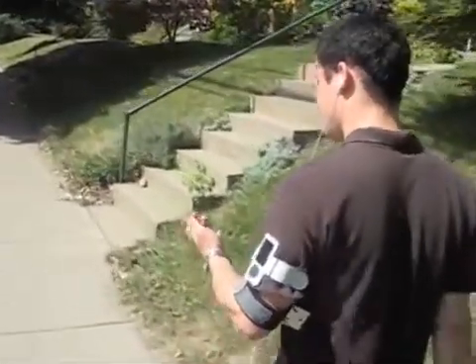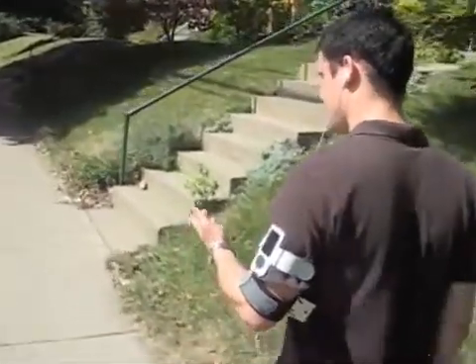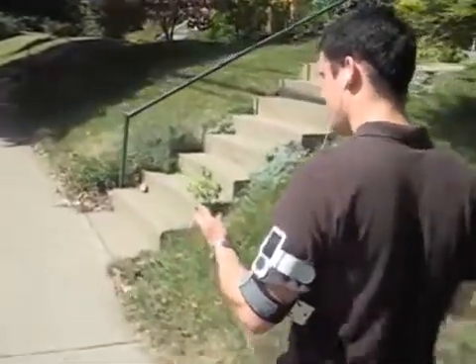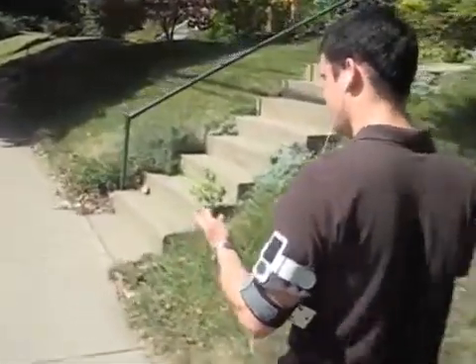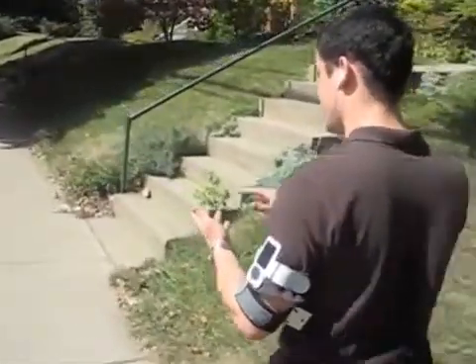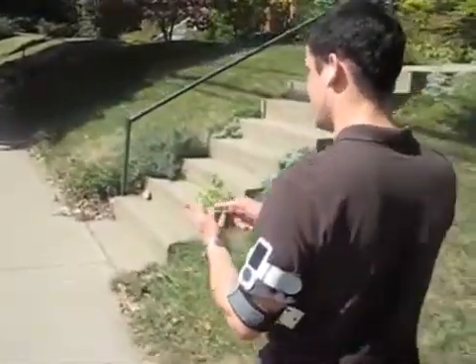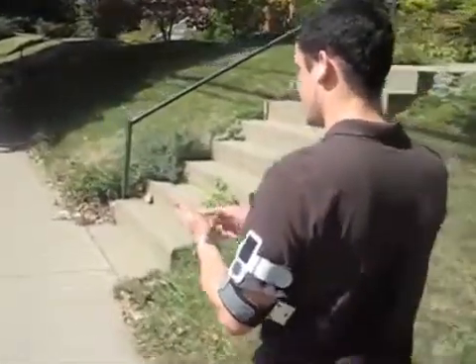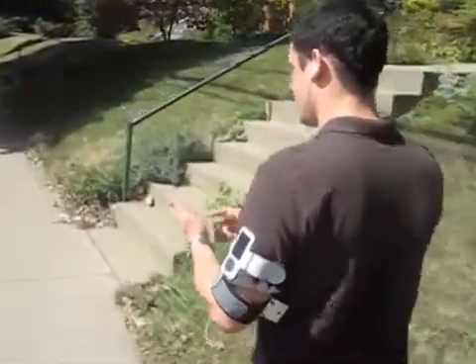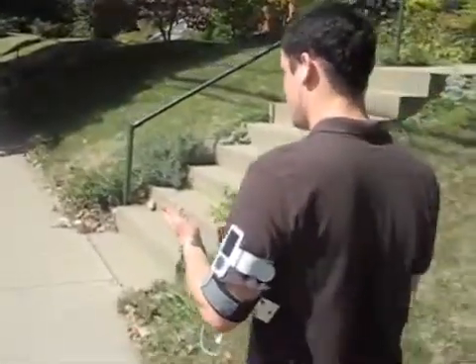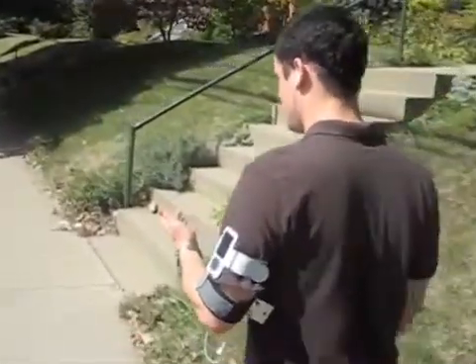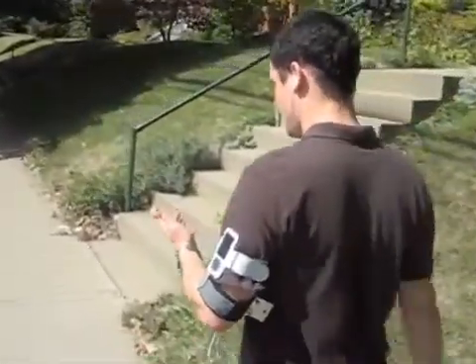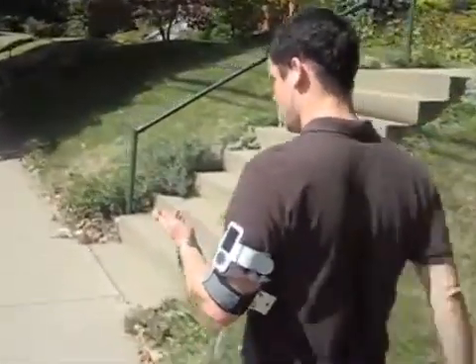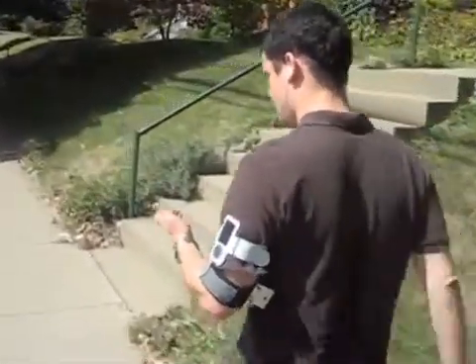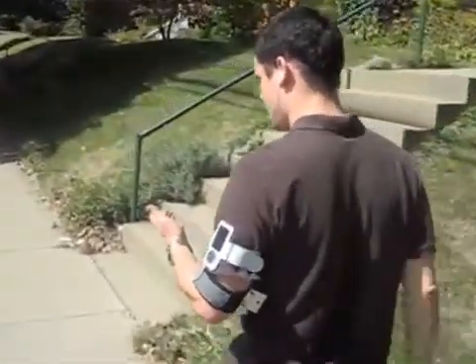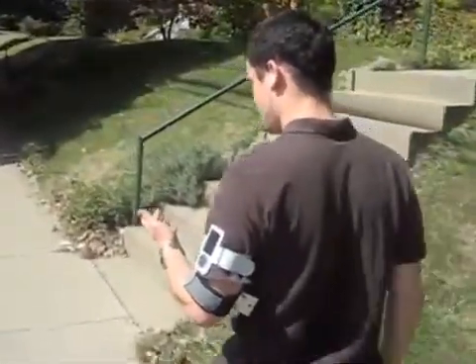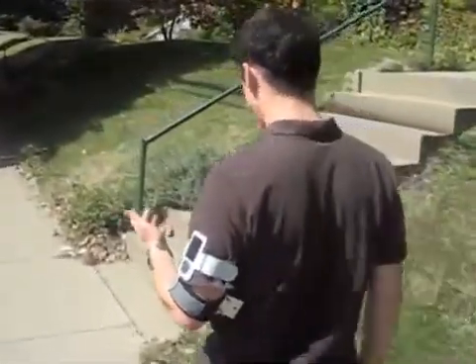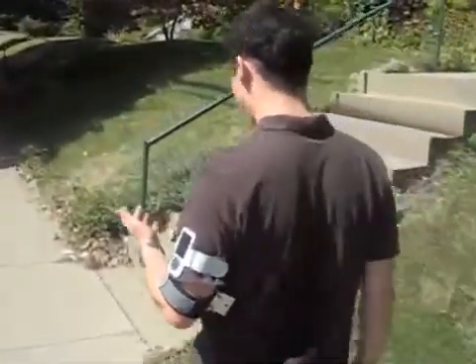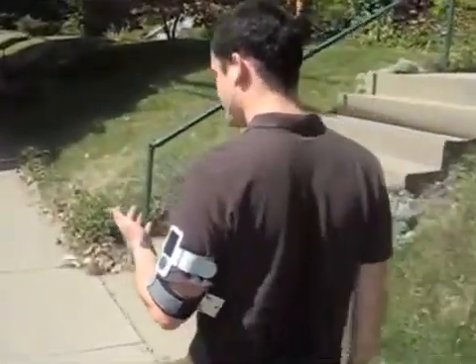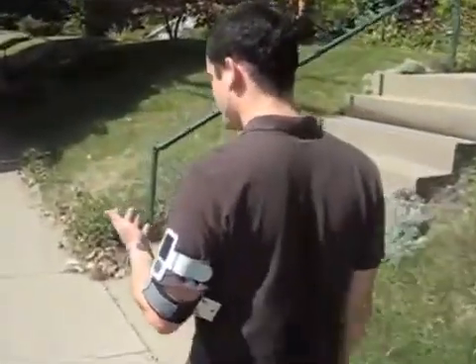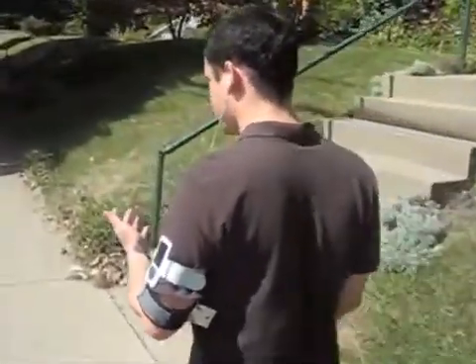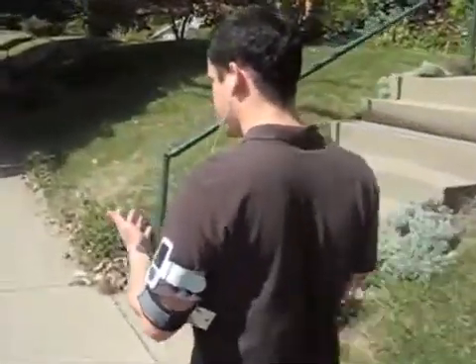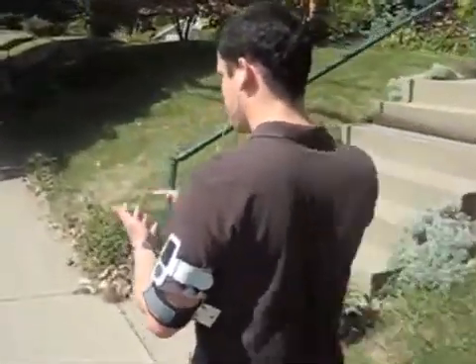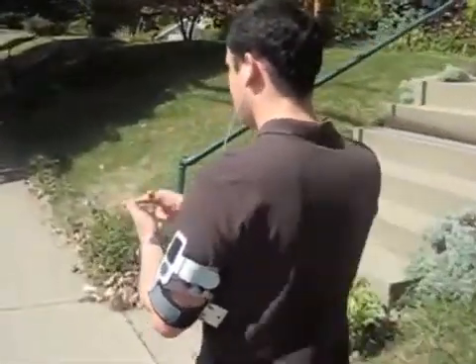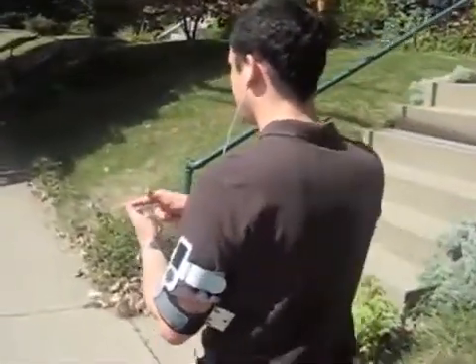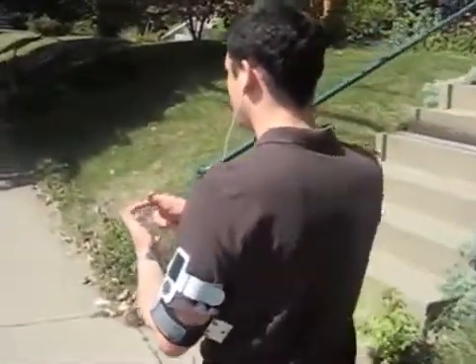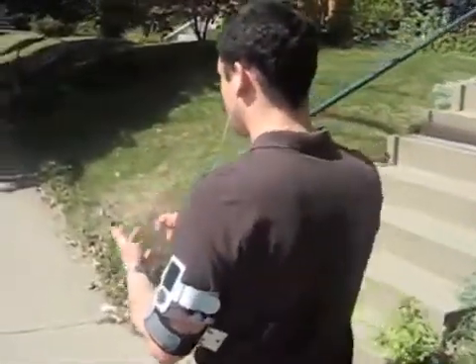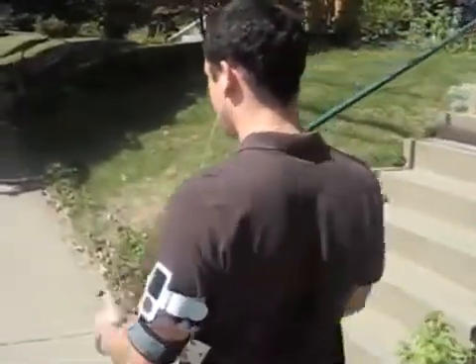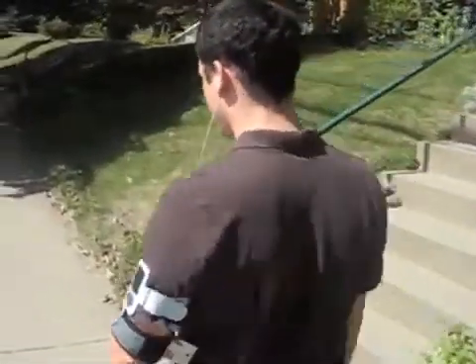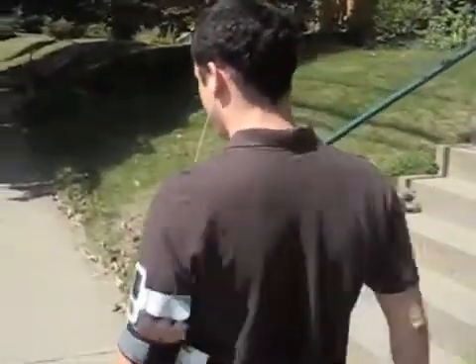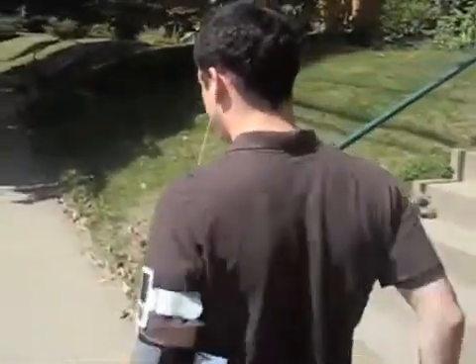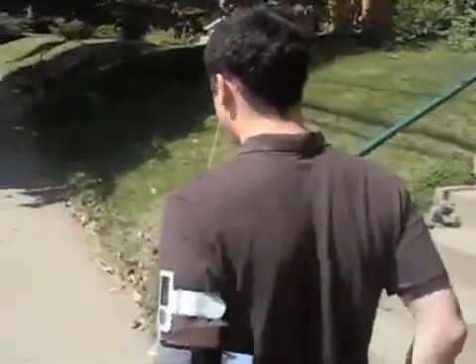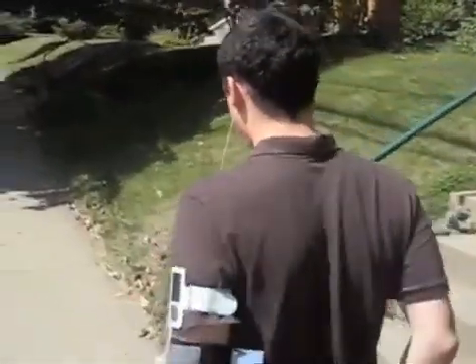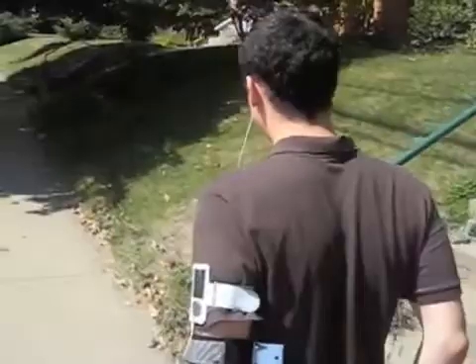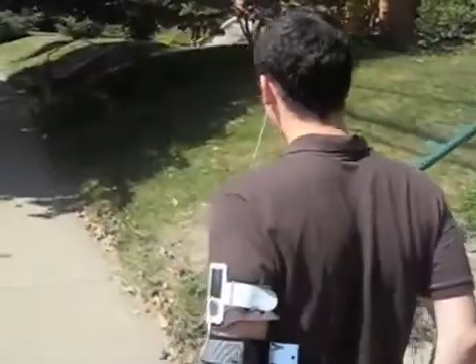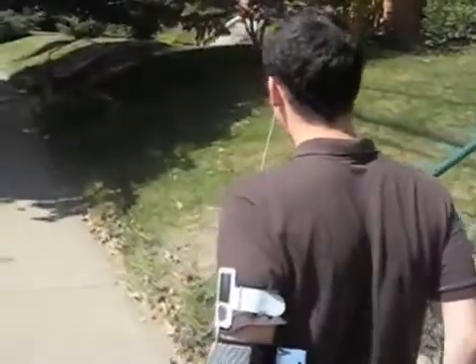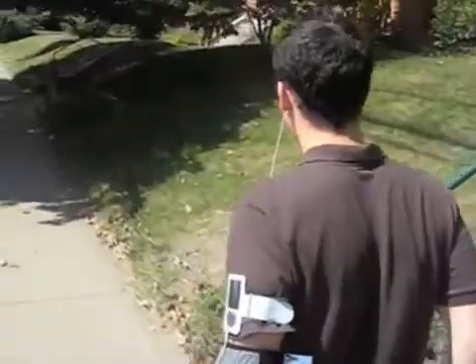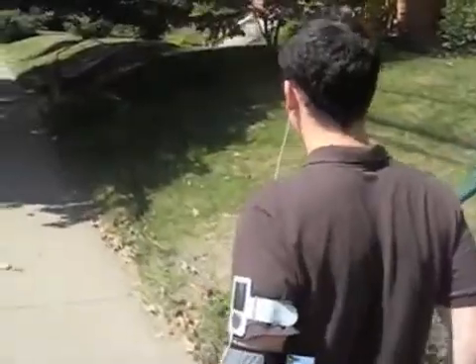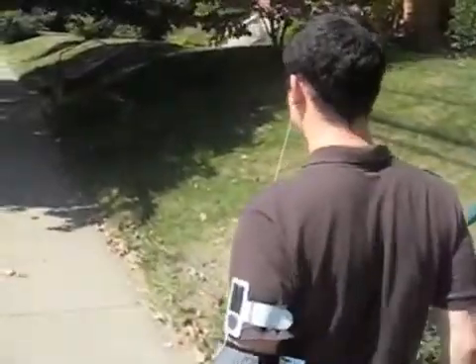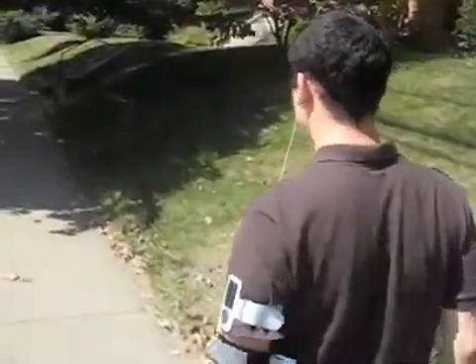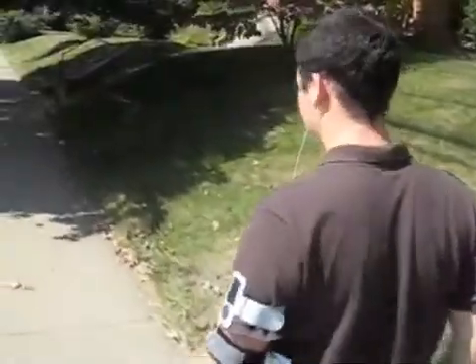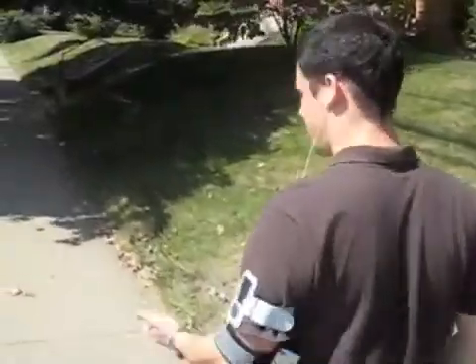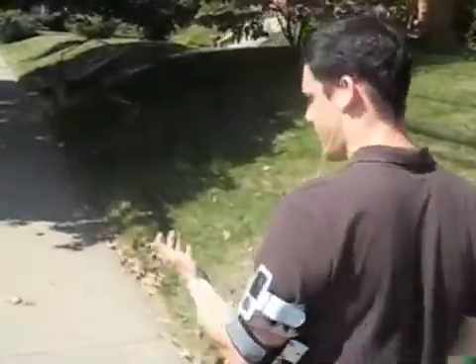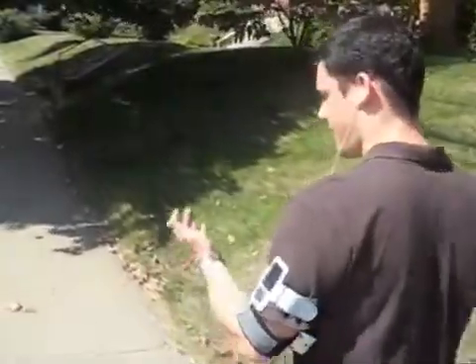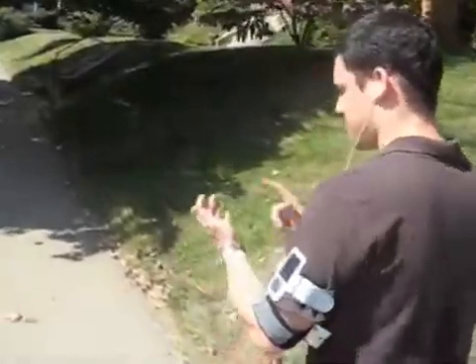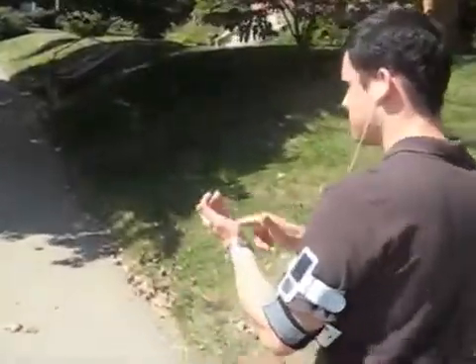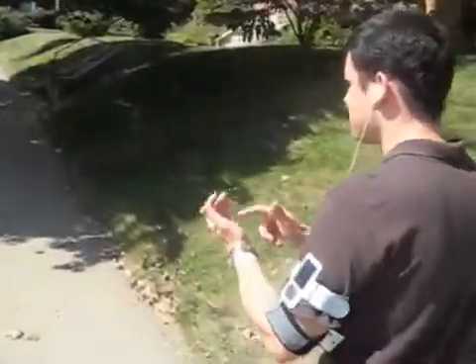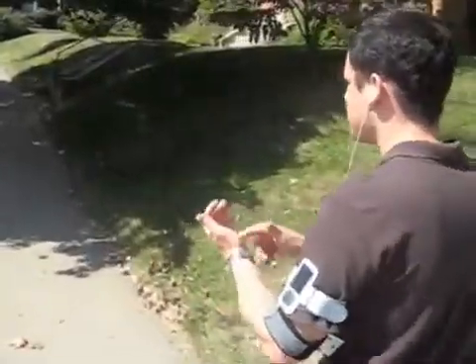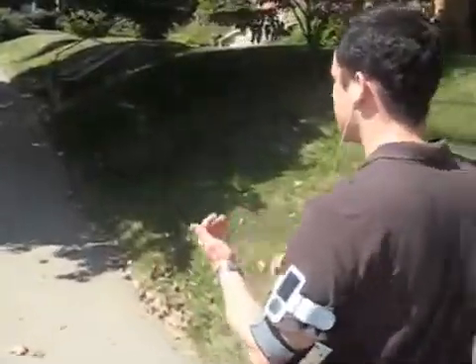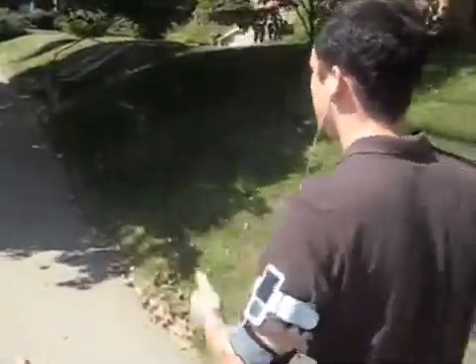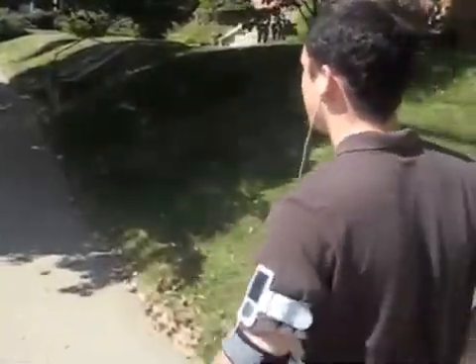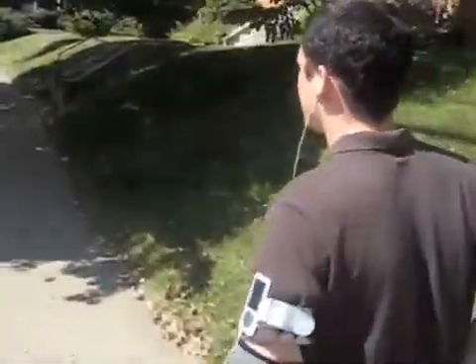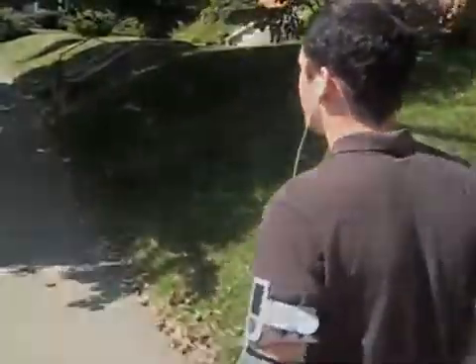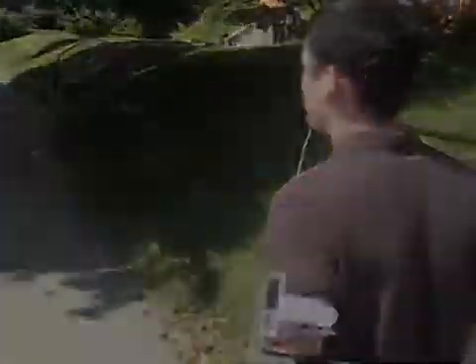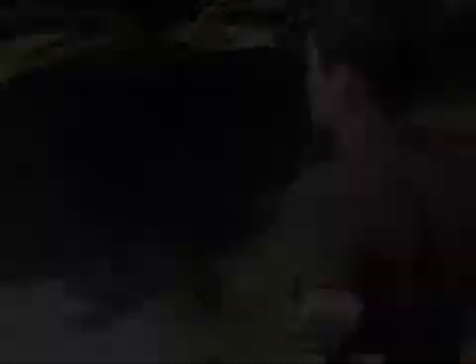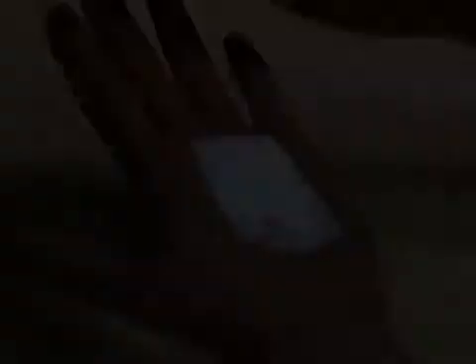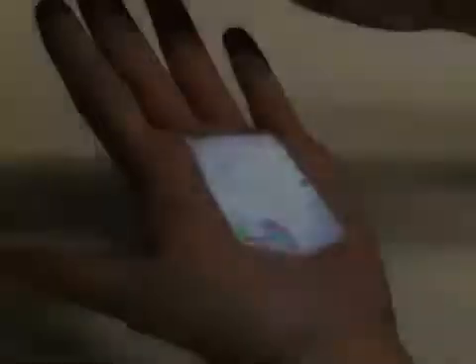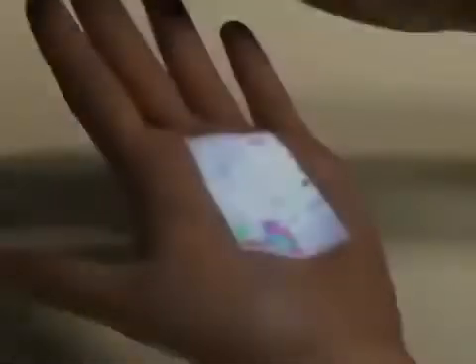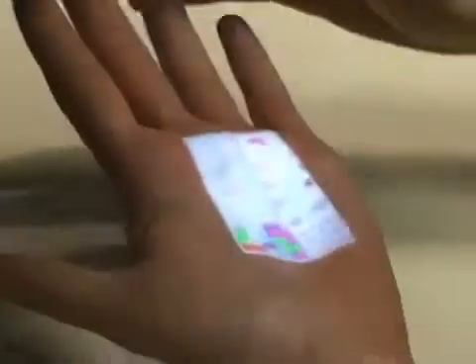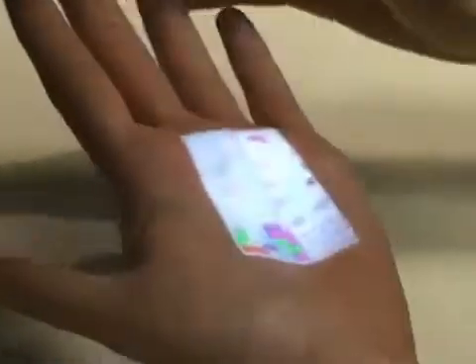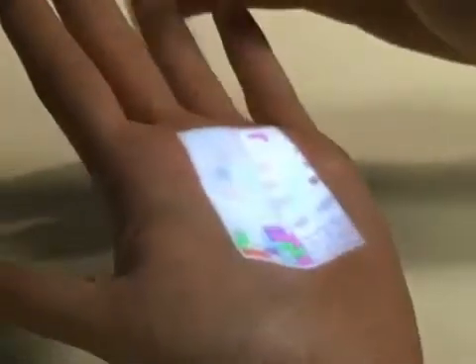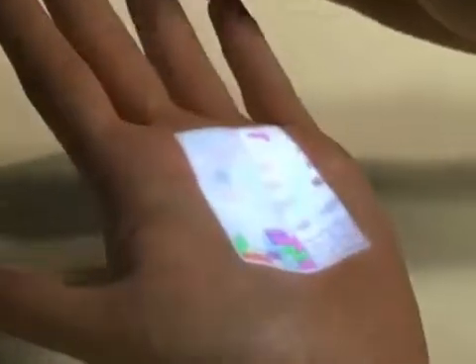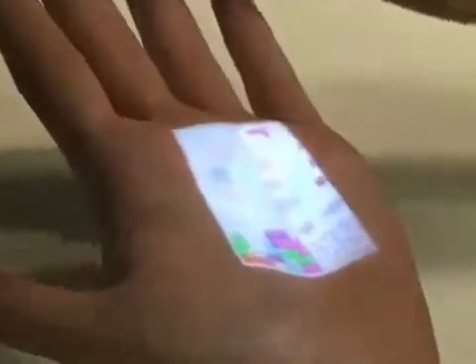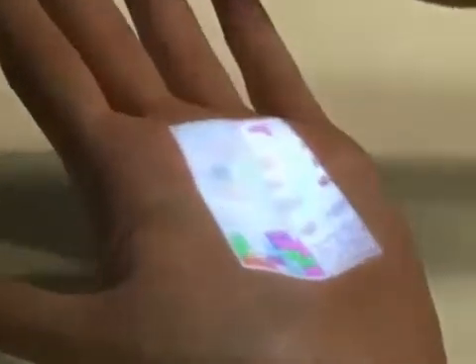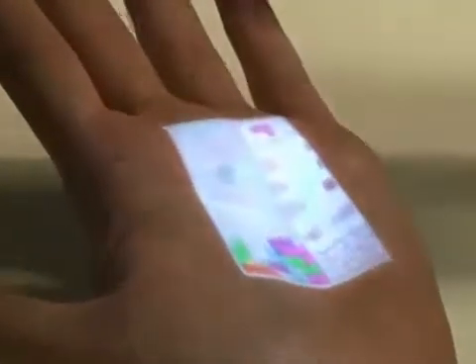Many uses are possible. Consider, for example, an audio player strapped to the arm, which could be controlled by taps to one's fingers.